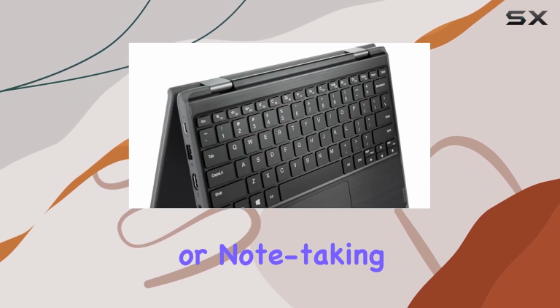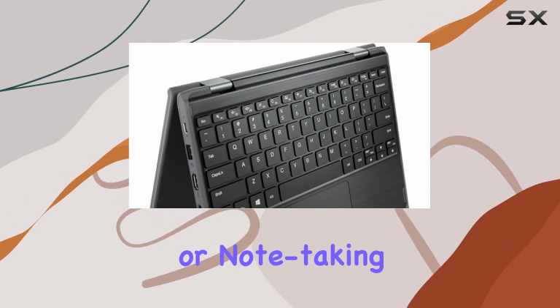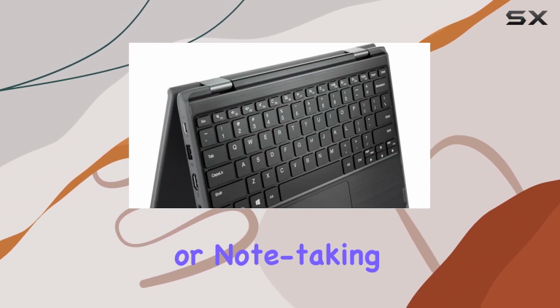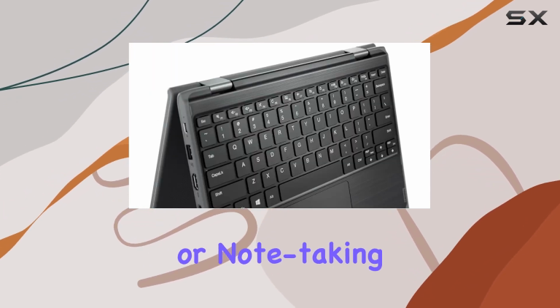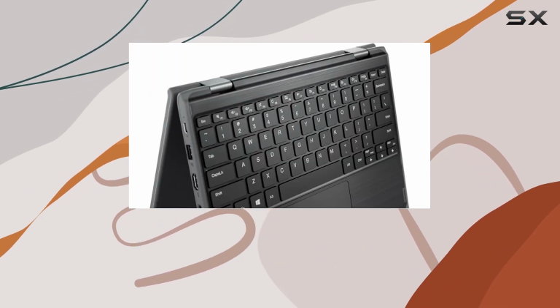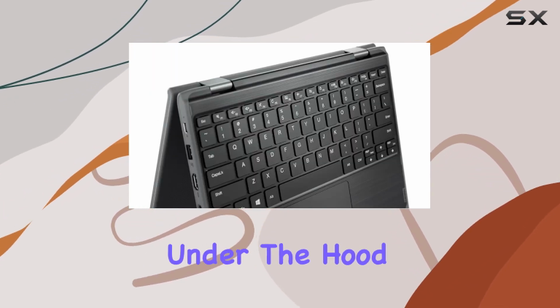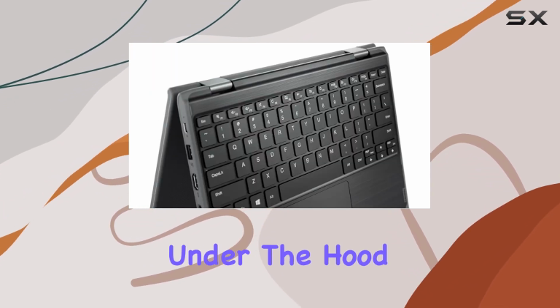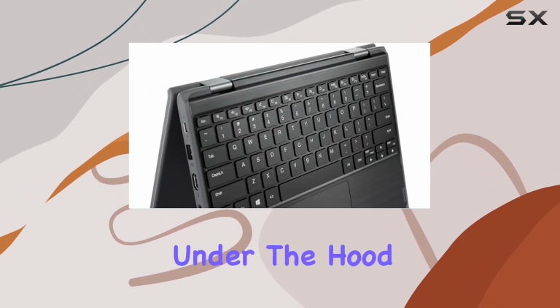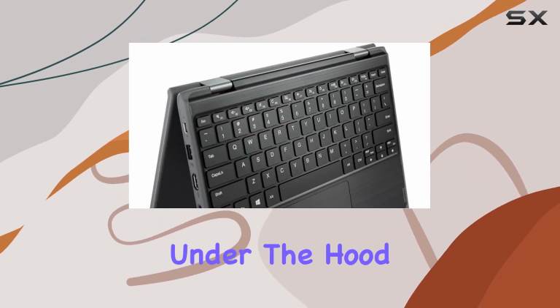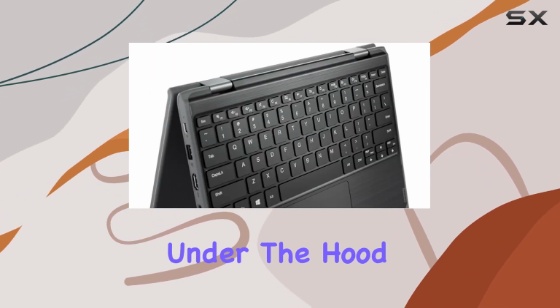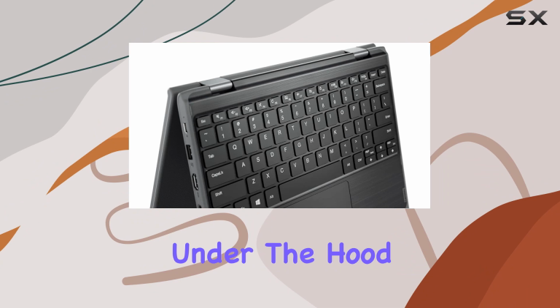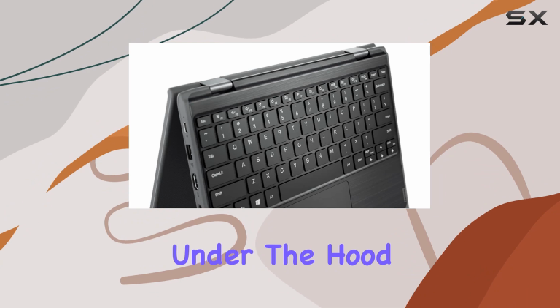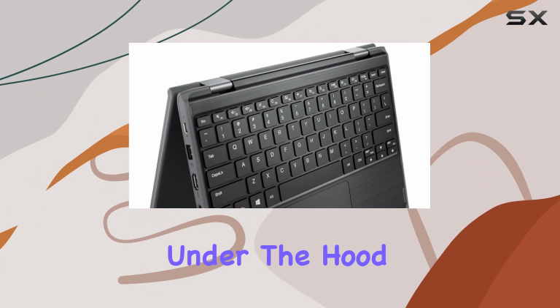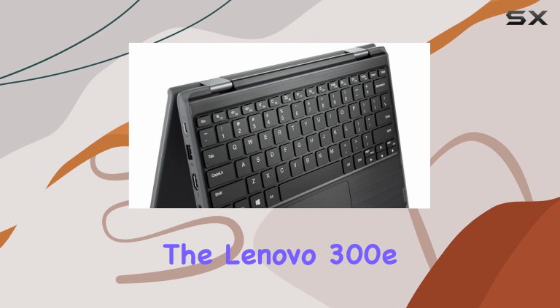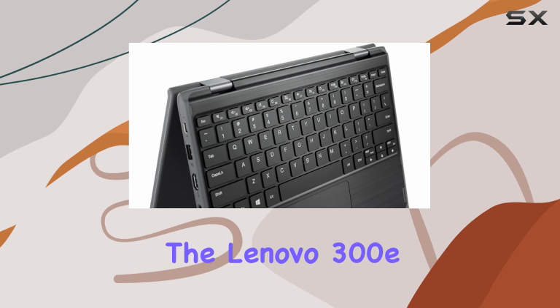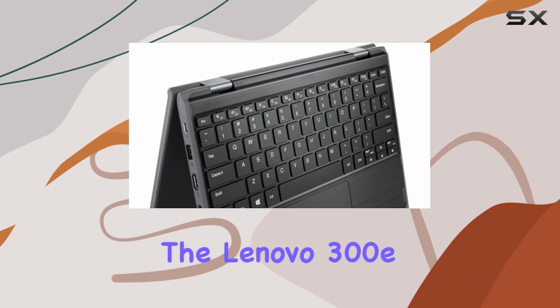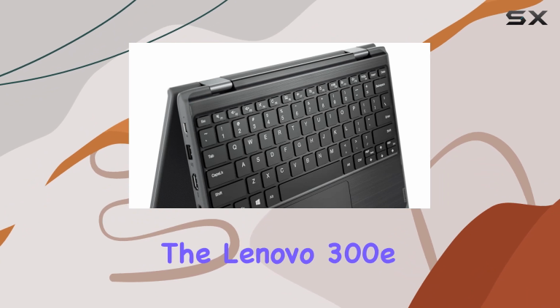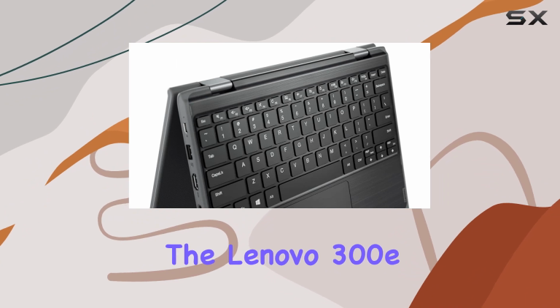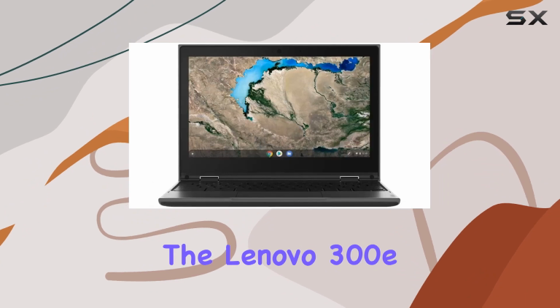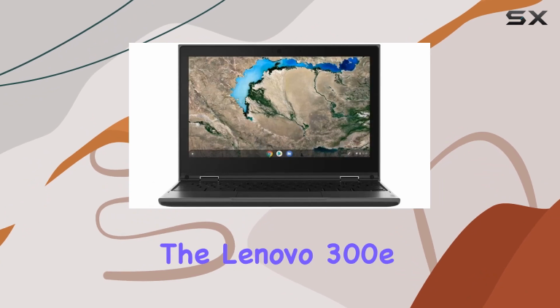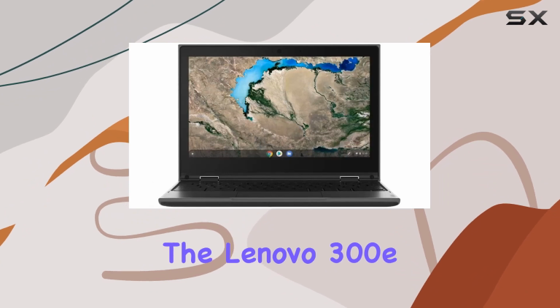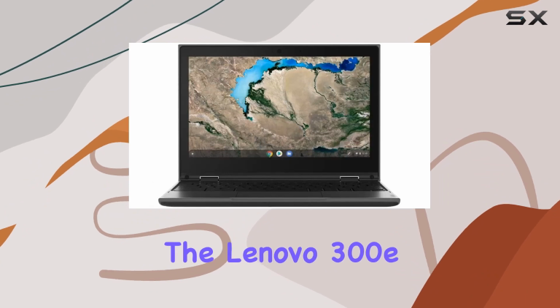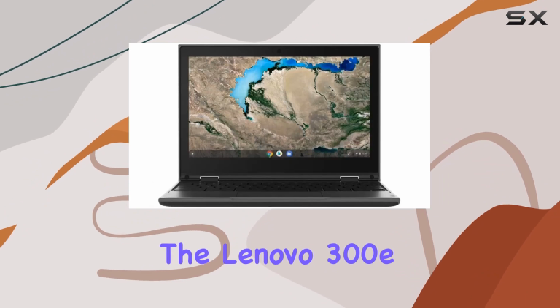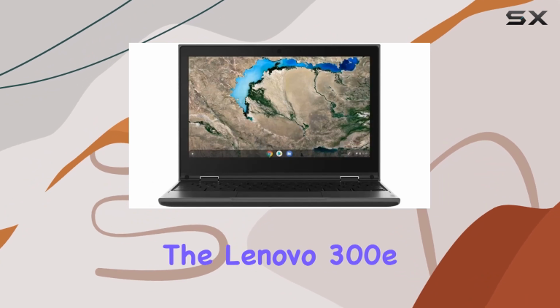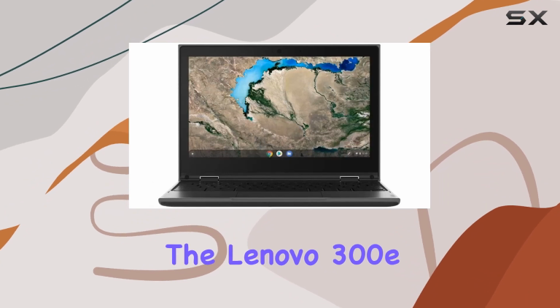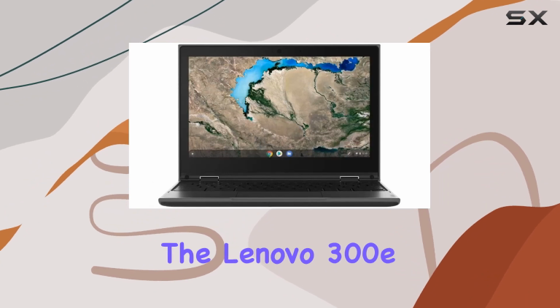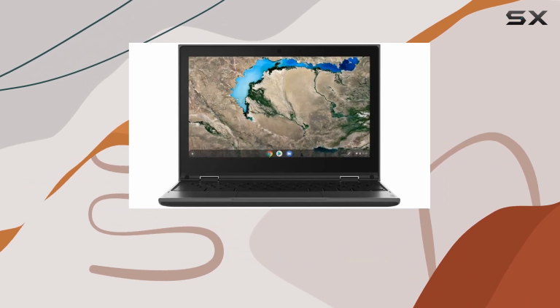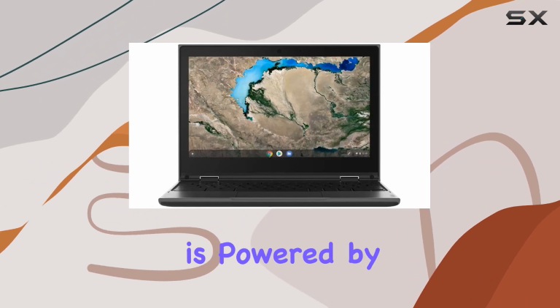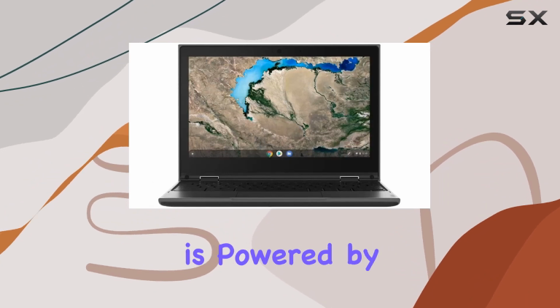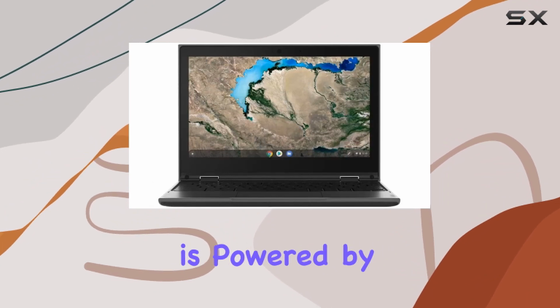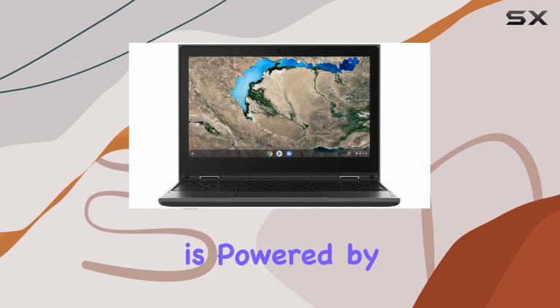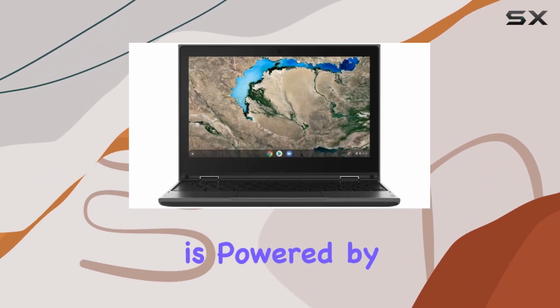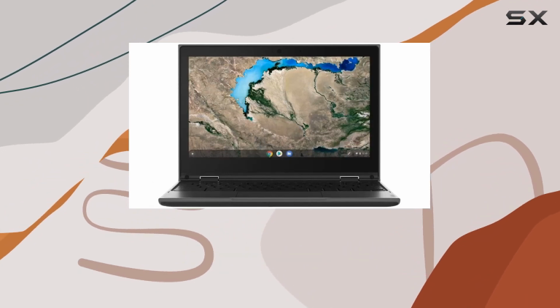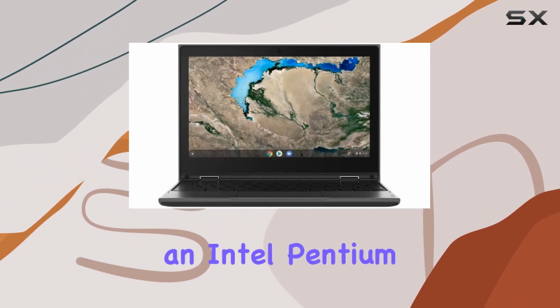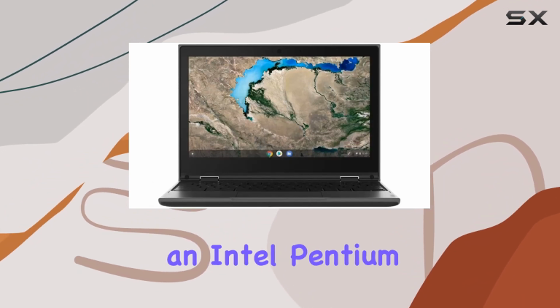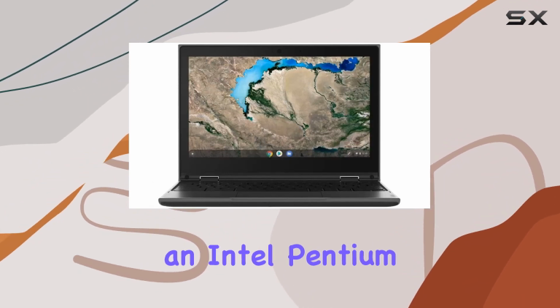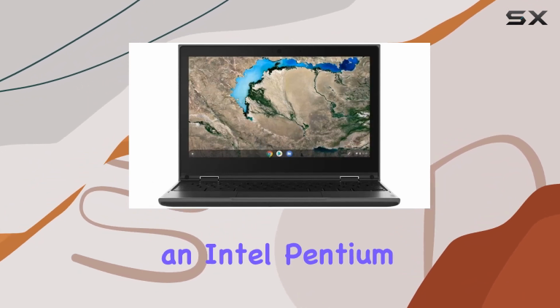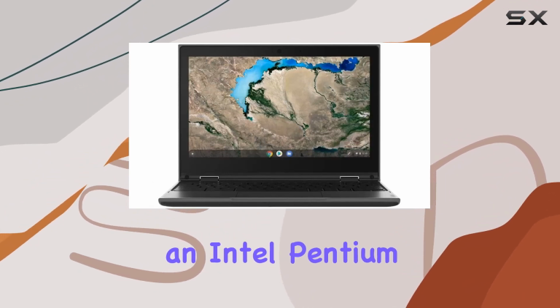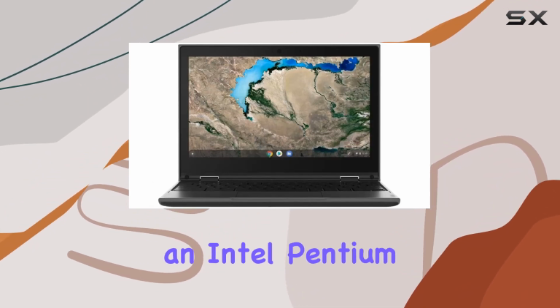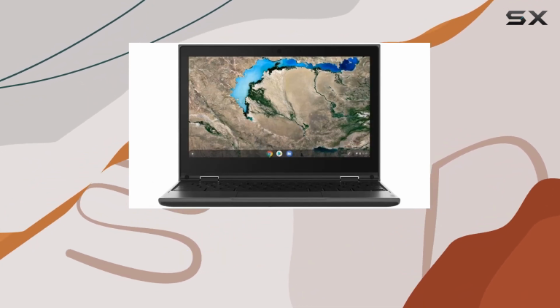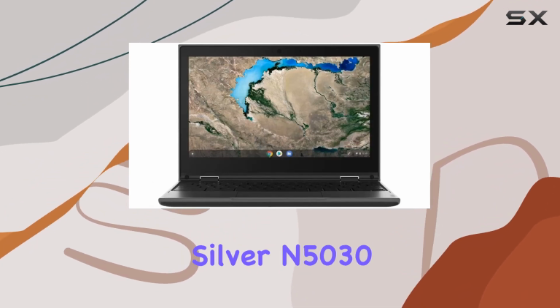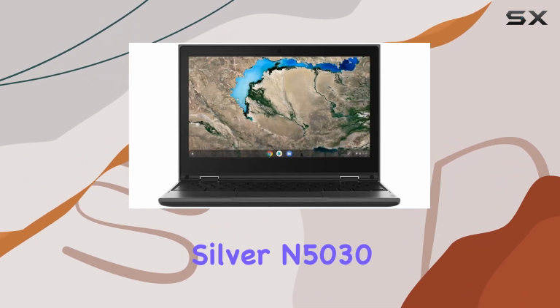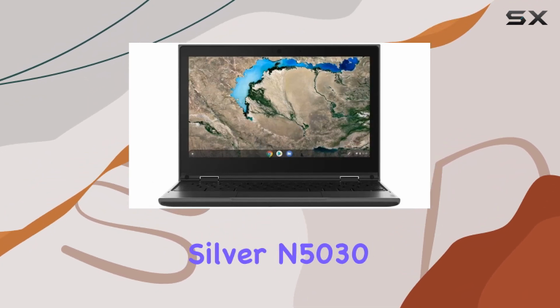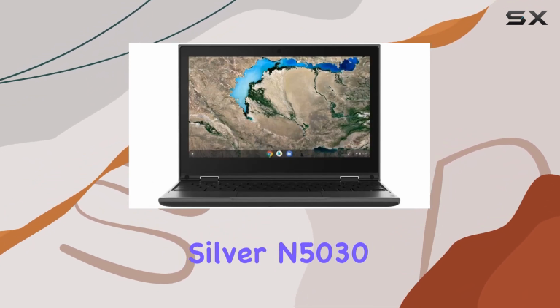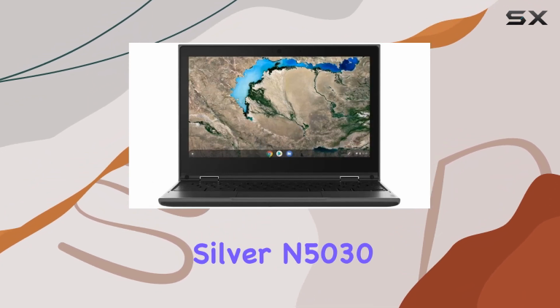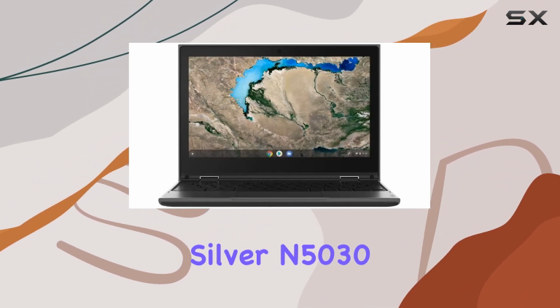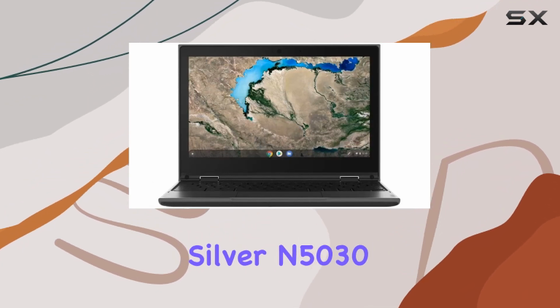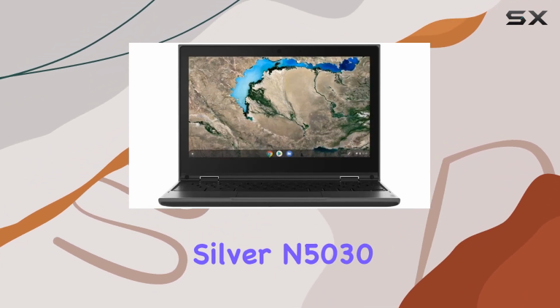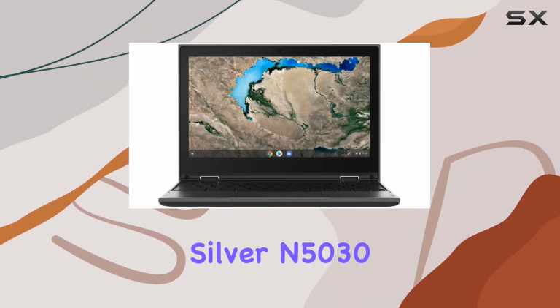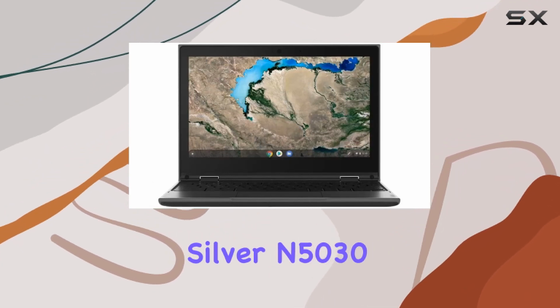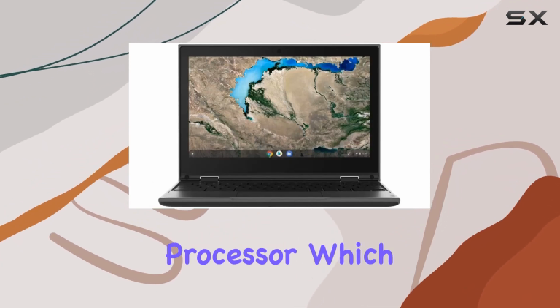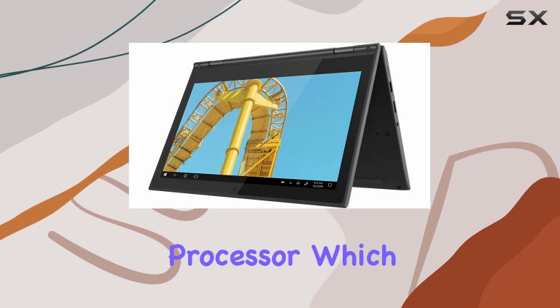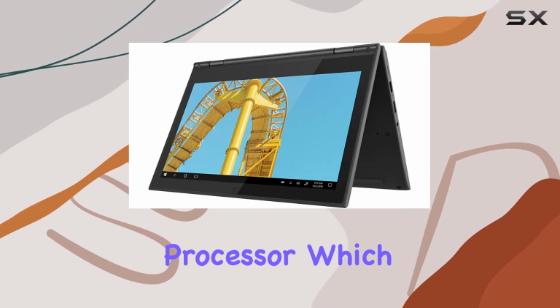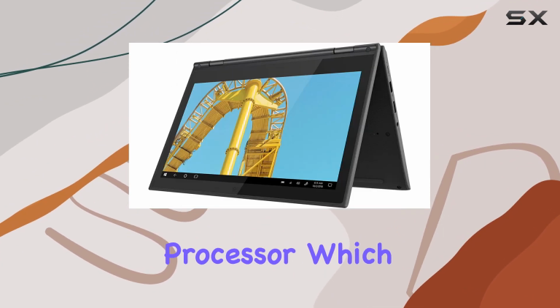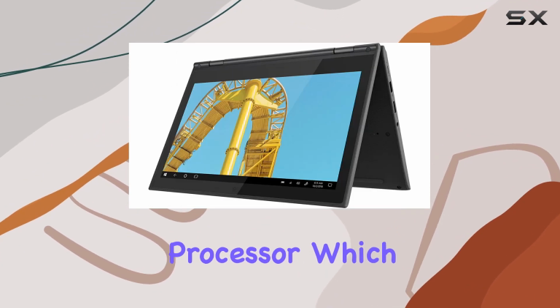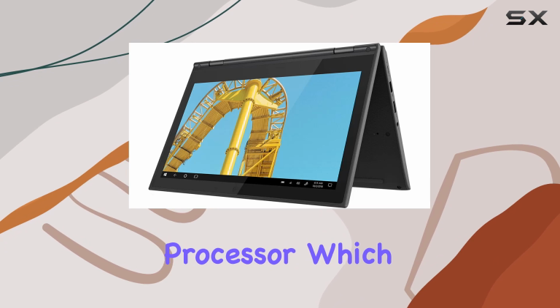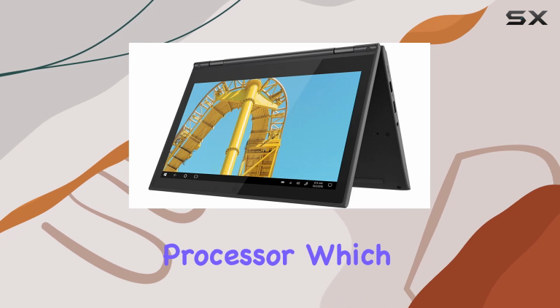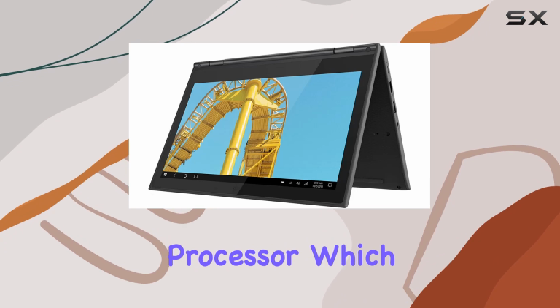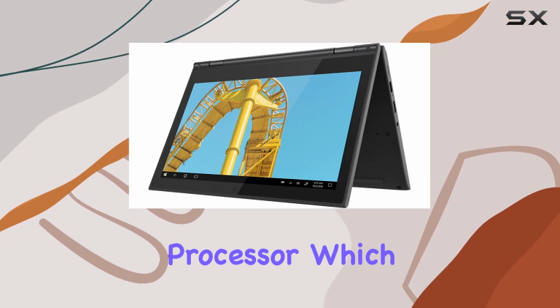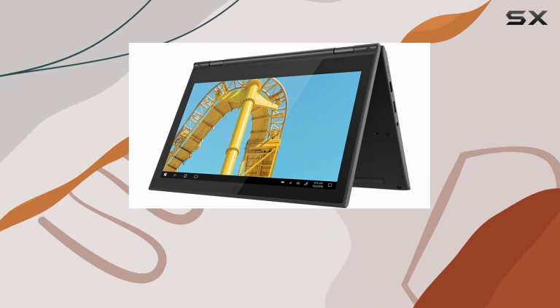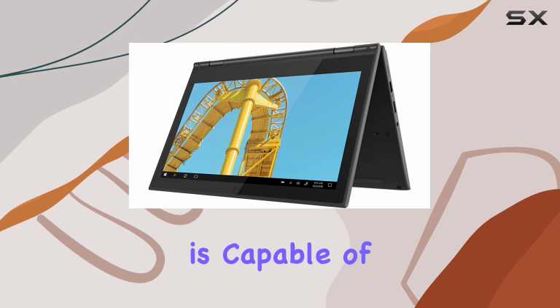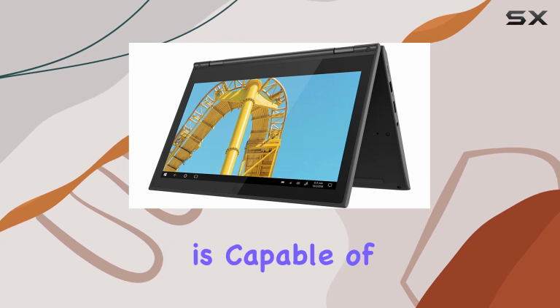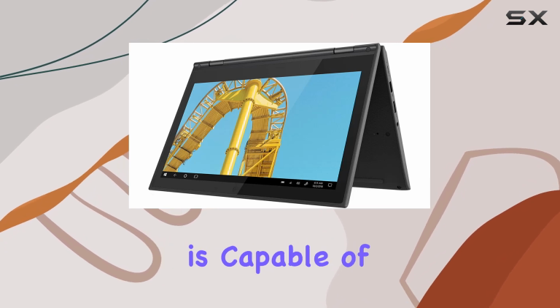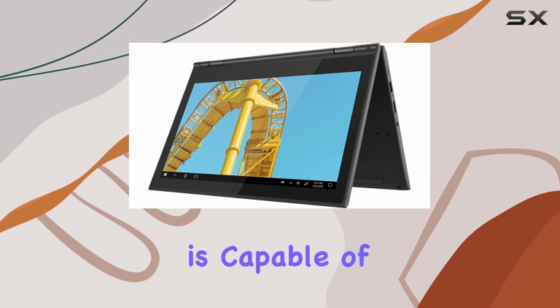Under the hood, the Lenovo 300e is powered by an Intel Pentium Silver N5030 processor.